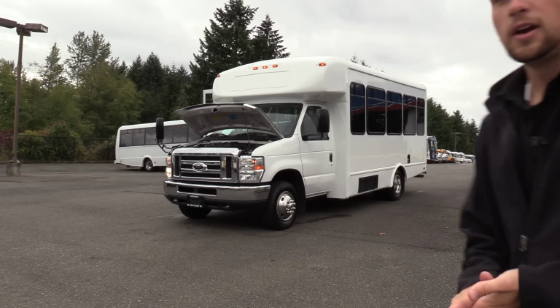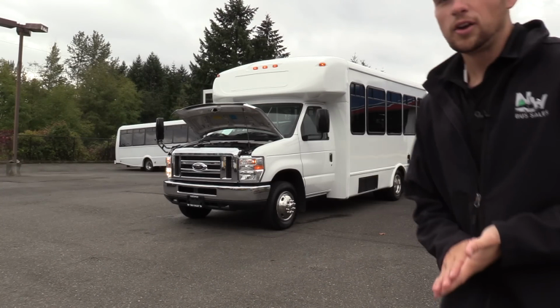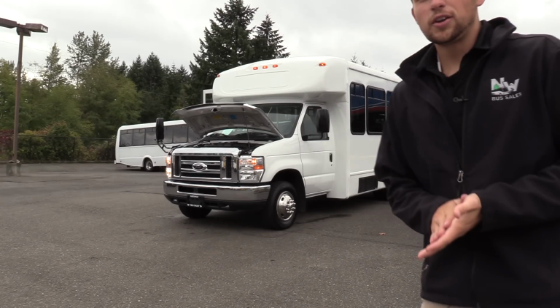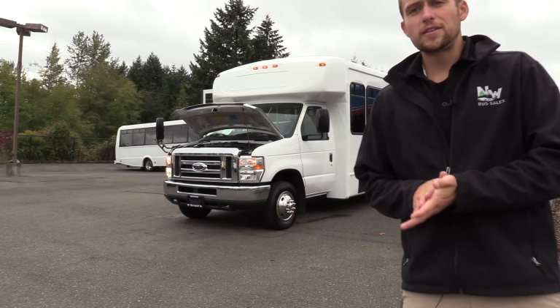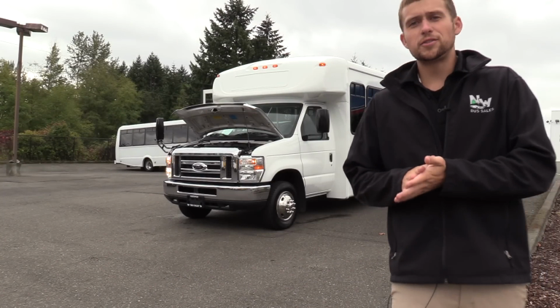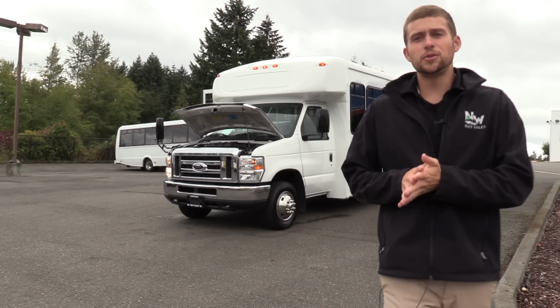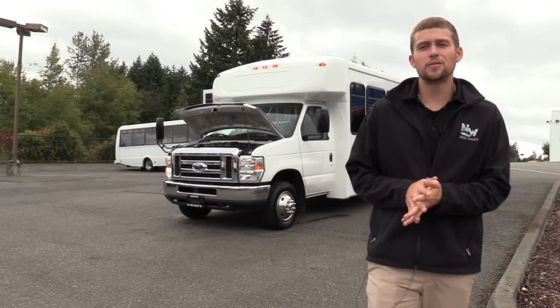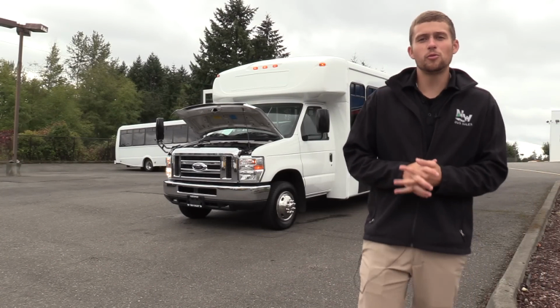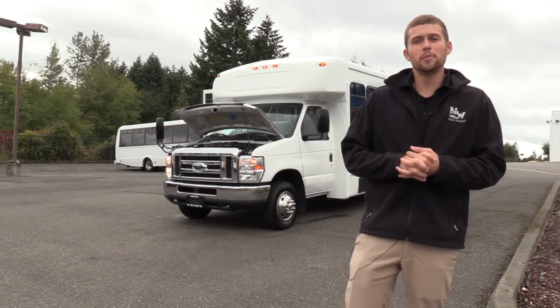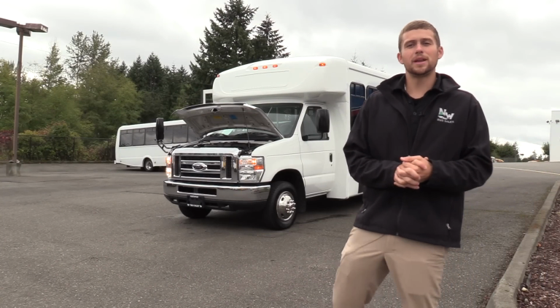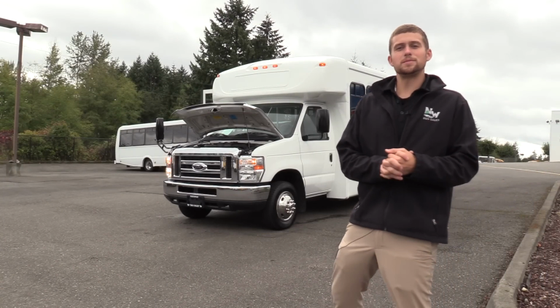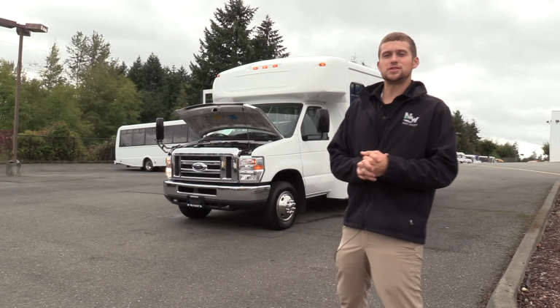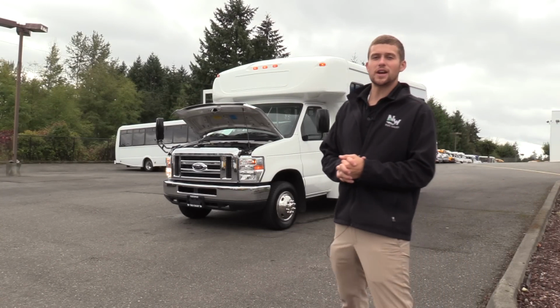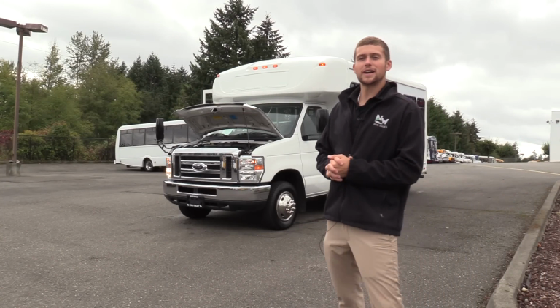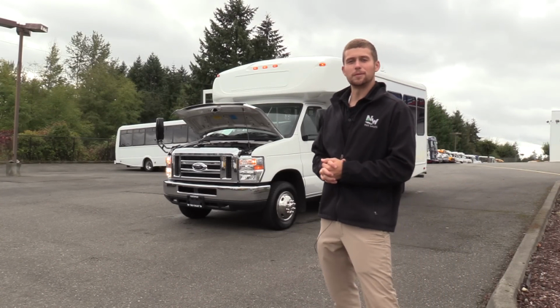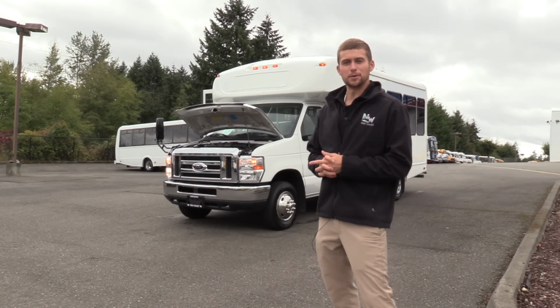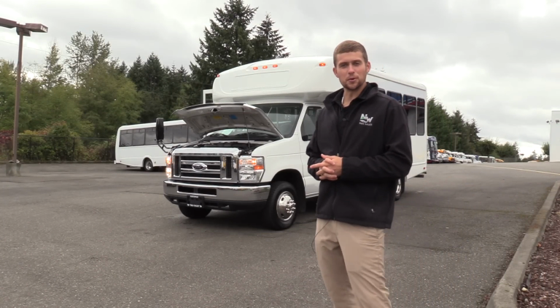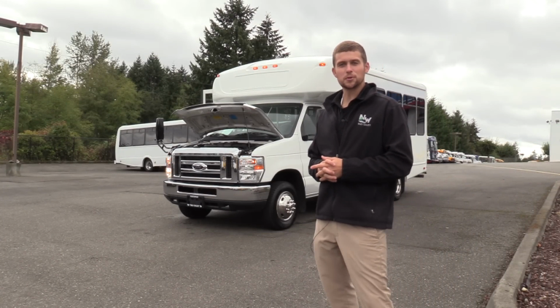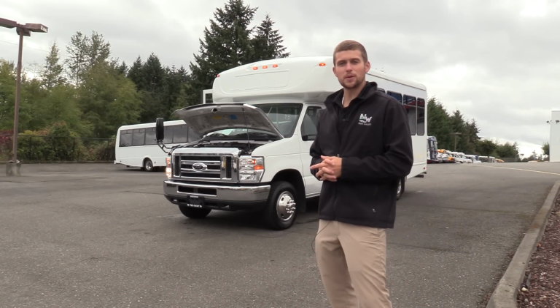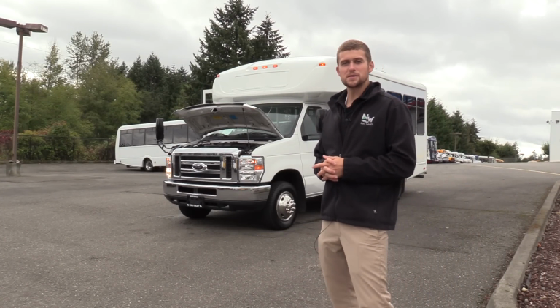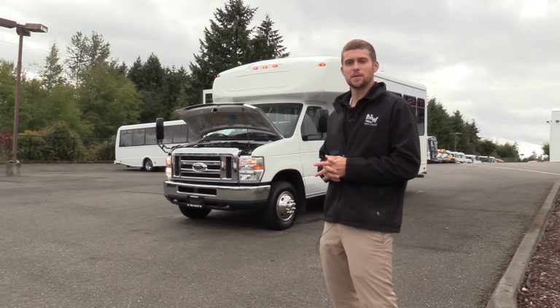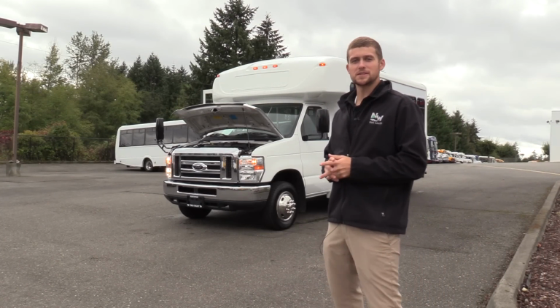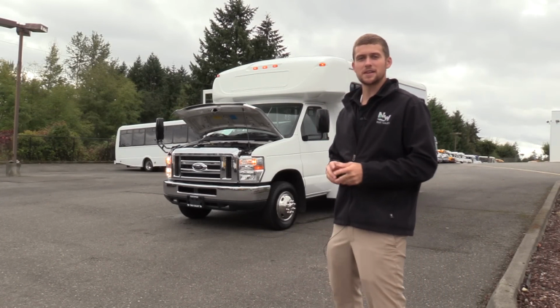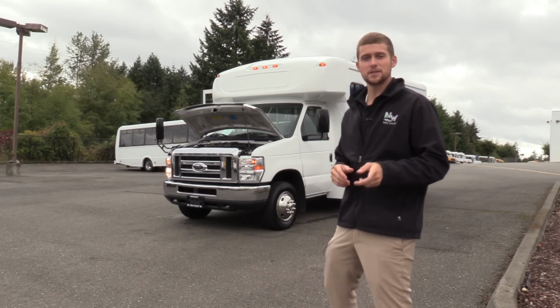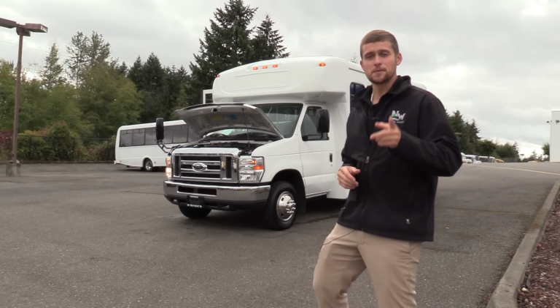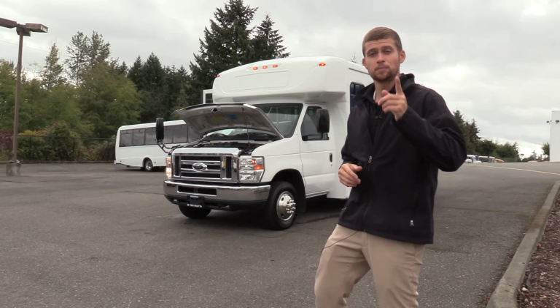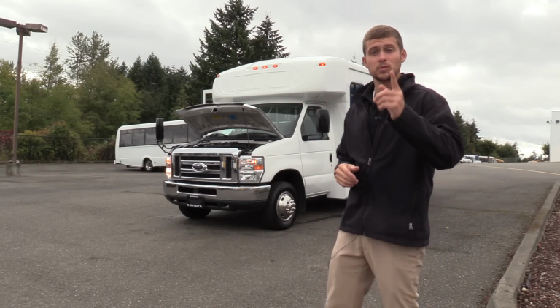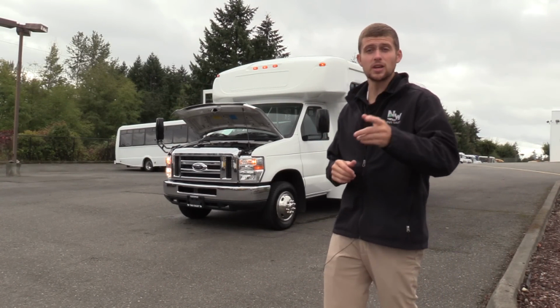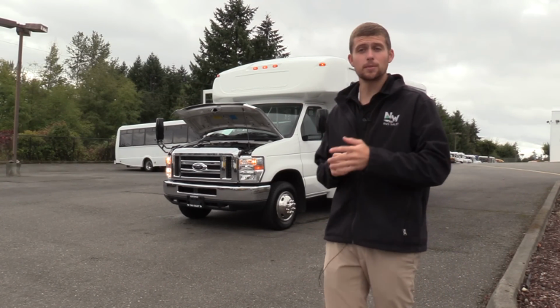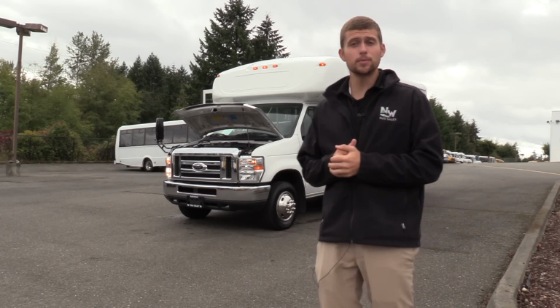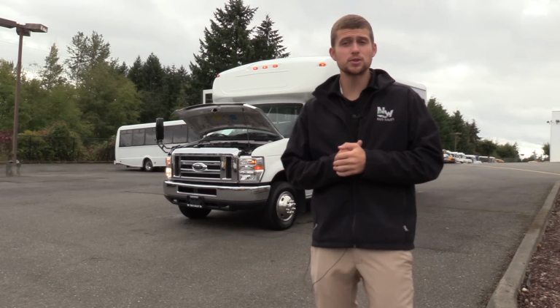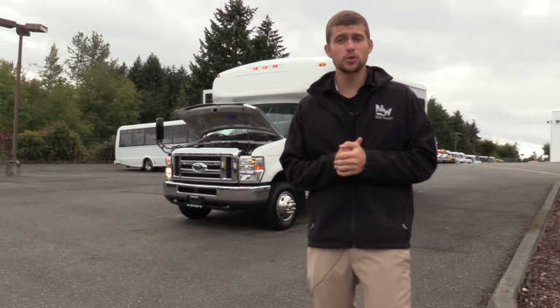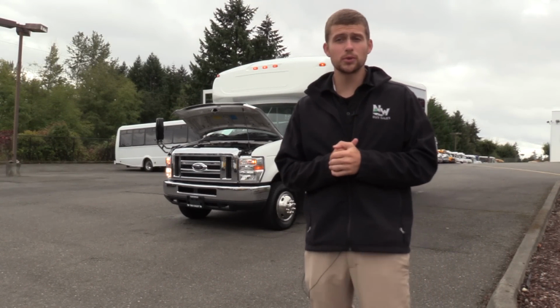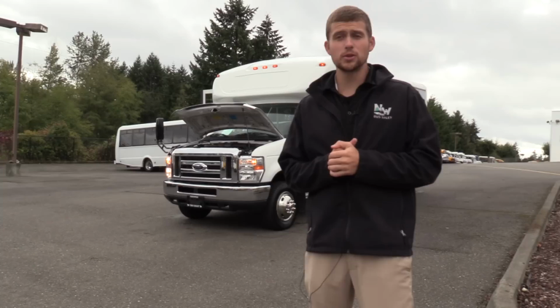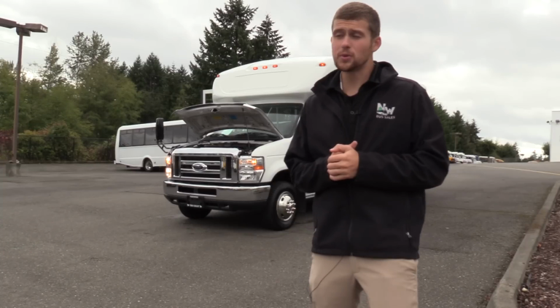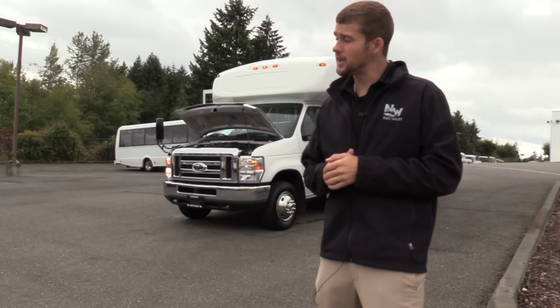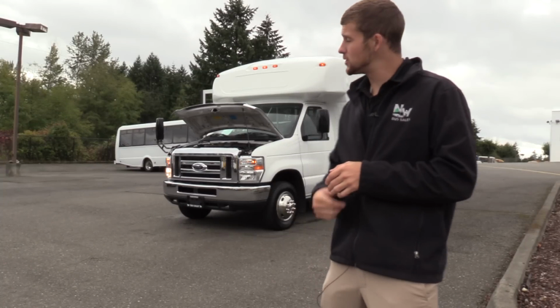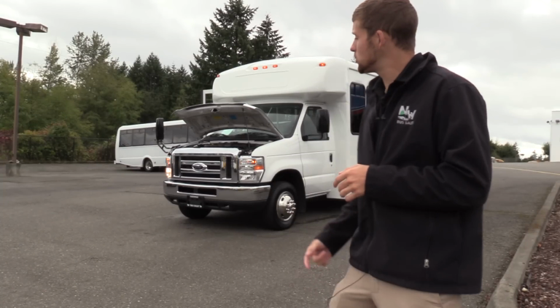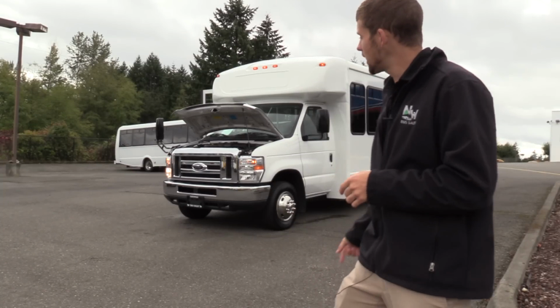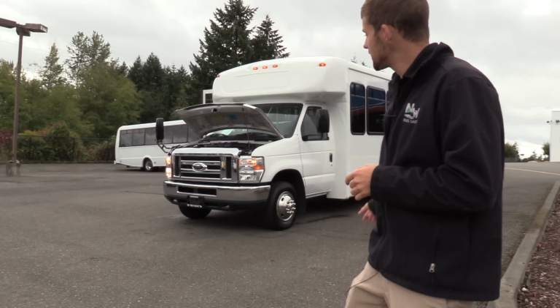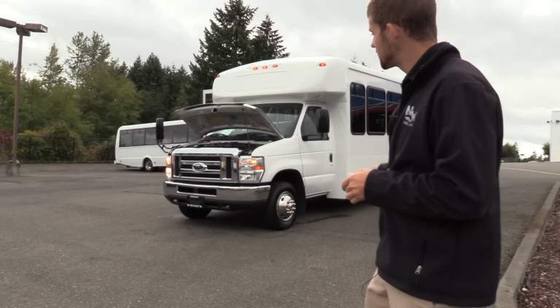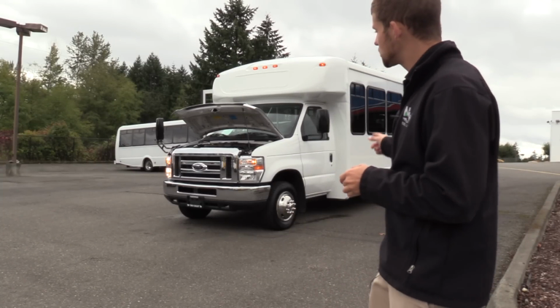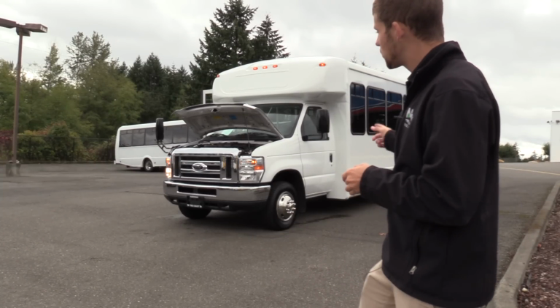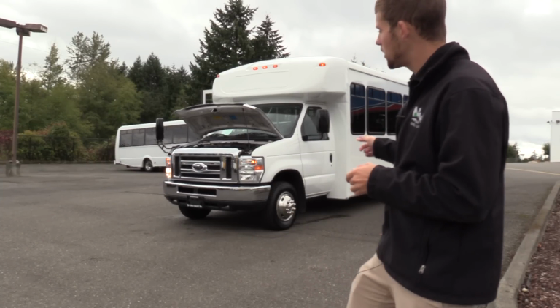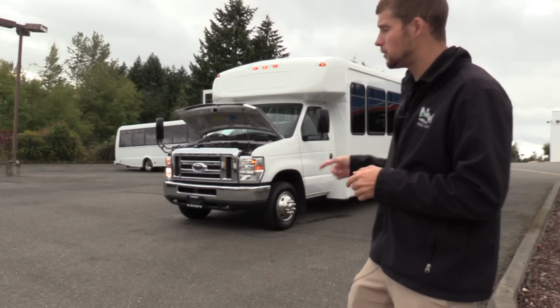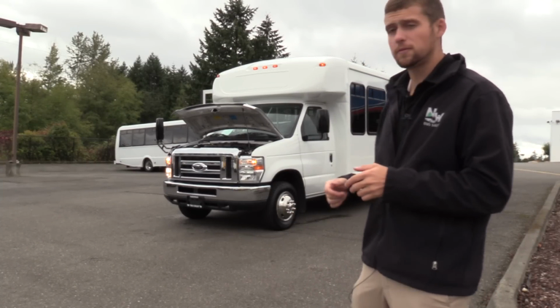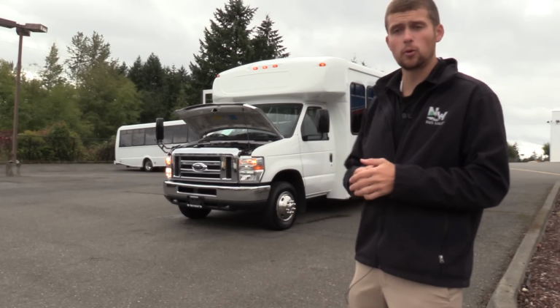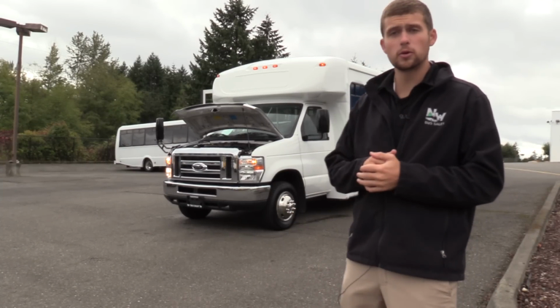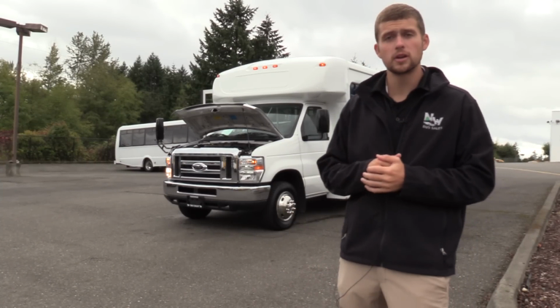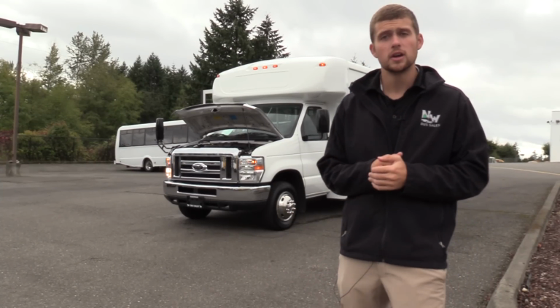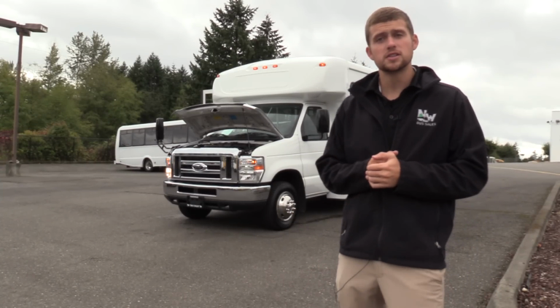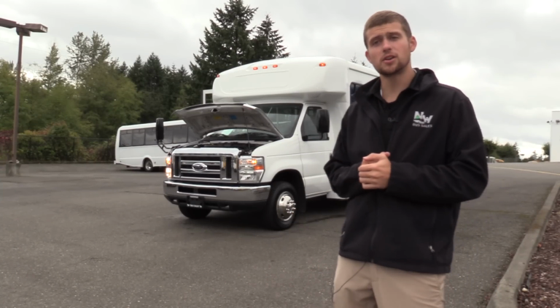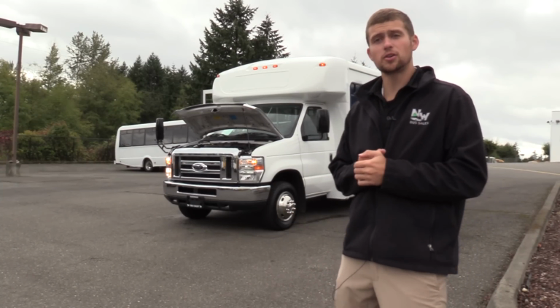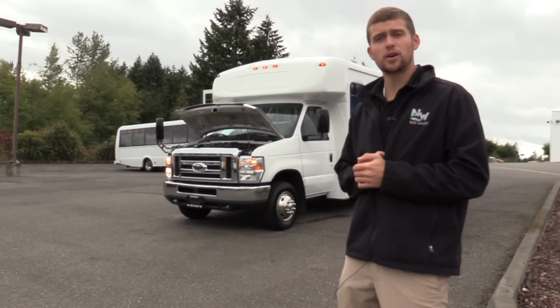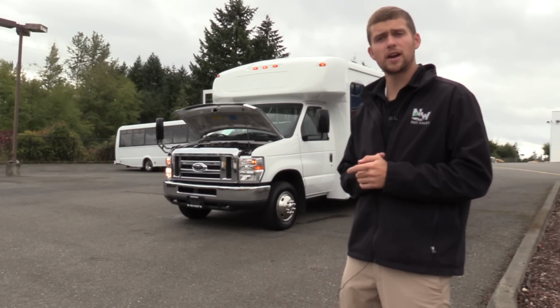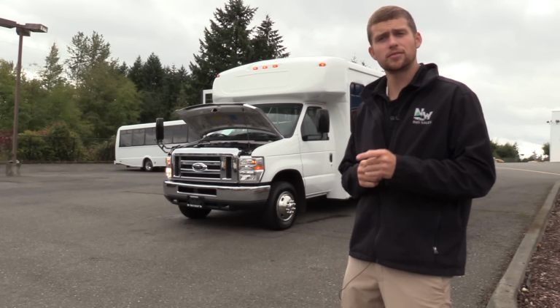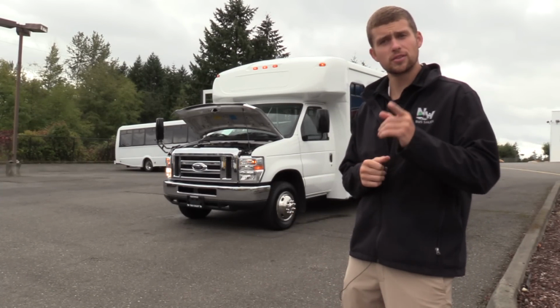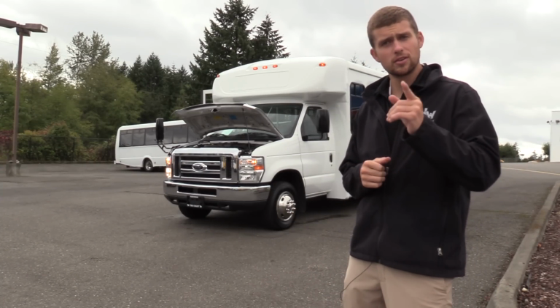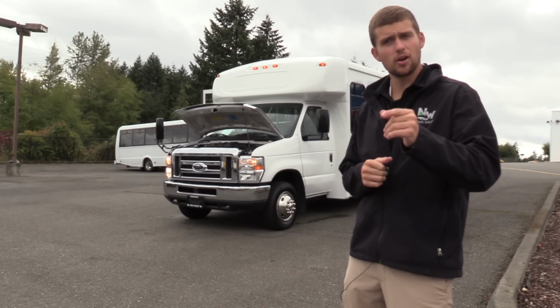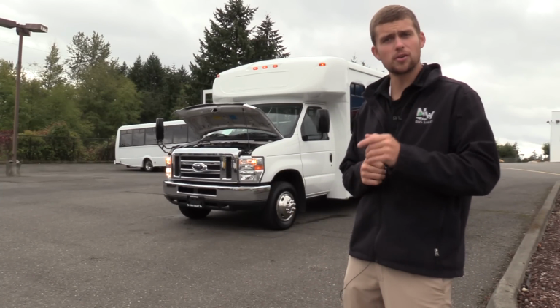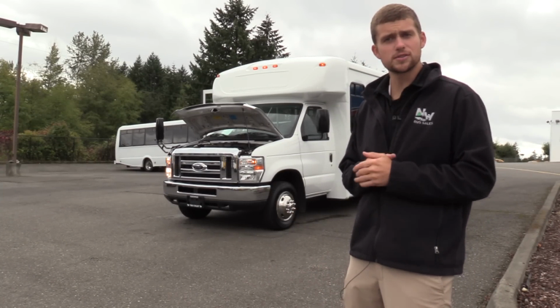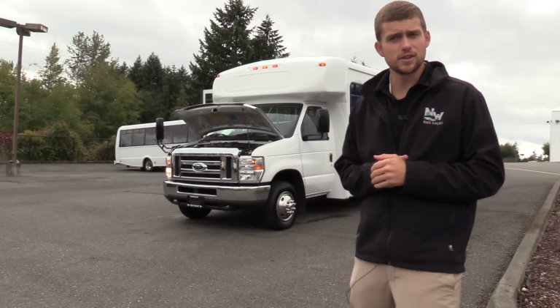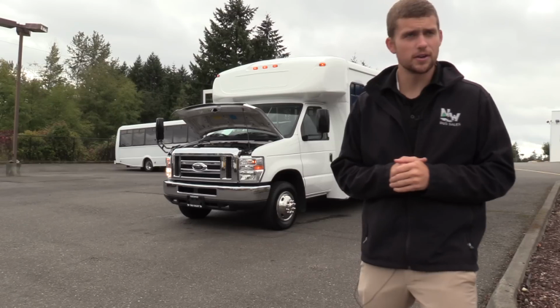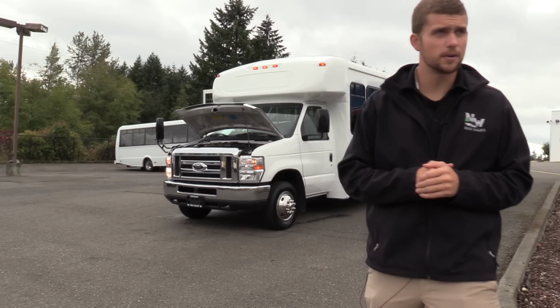Good afternoon everyone. My name is Jack and I'm with Northwest Bus Sales. Today I'm going to be showing you a 2012 Ford StarCraft All-Star.